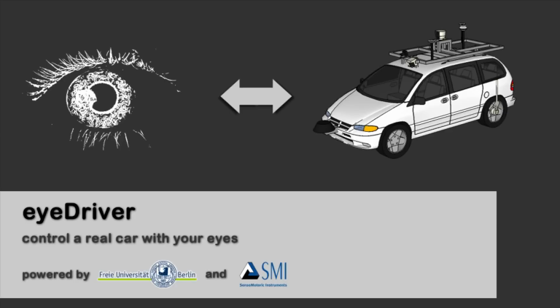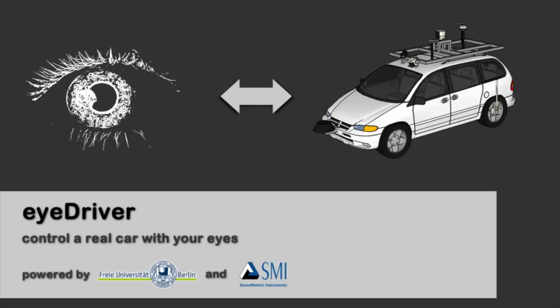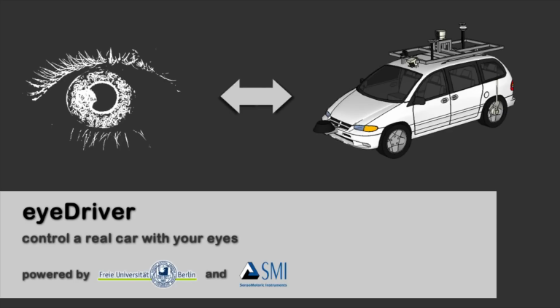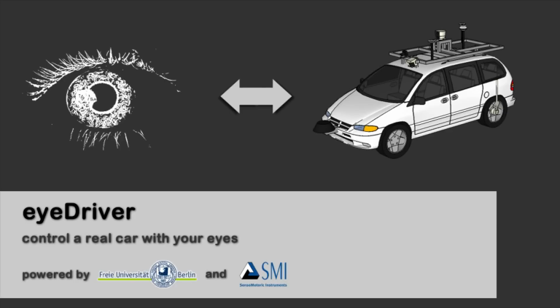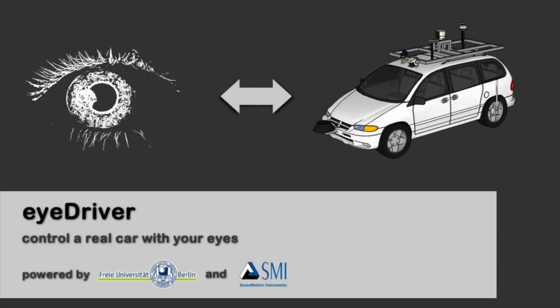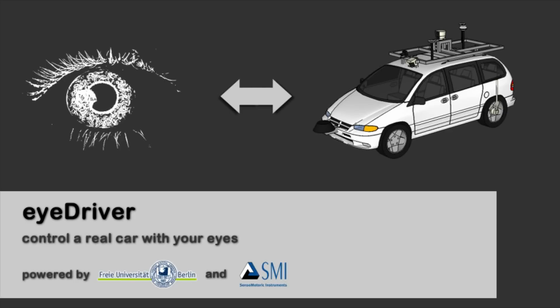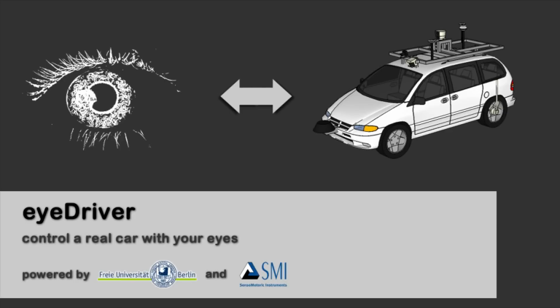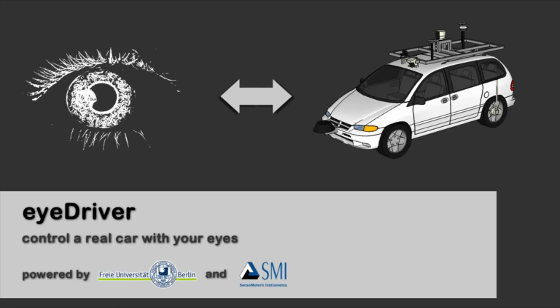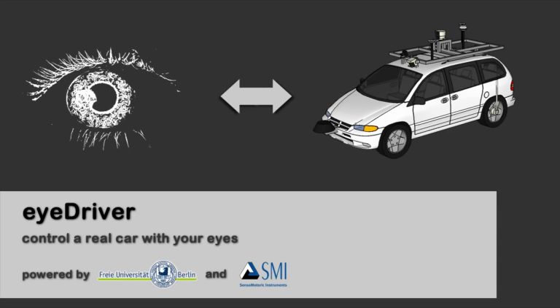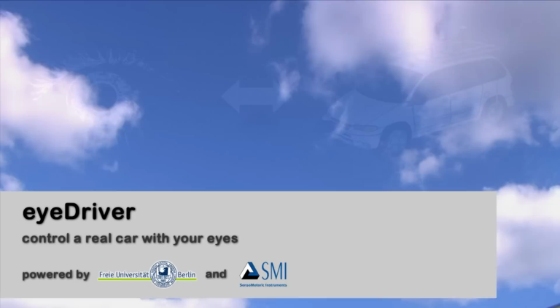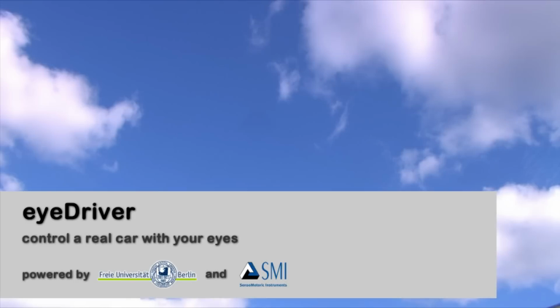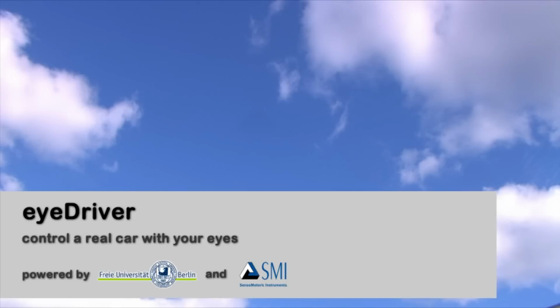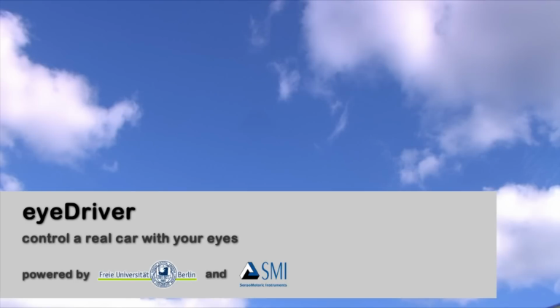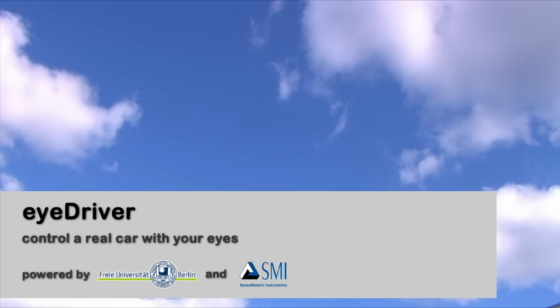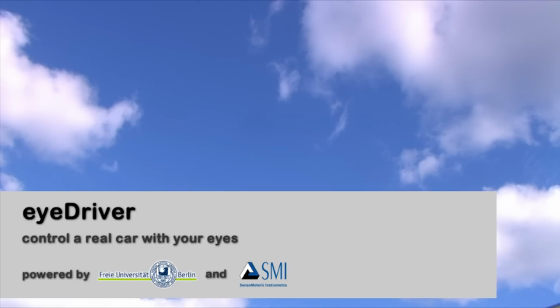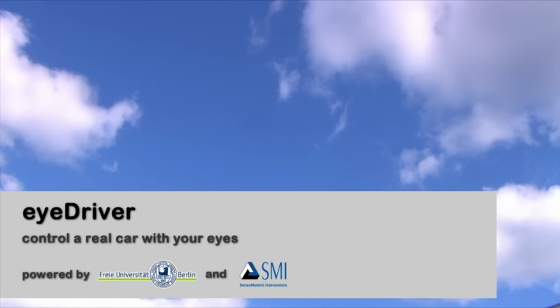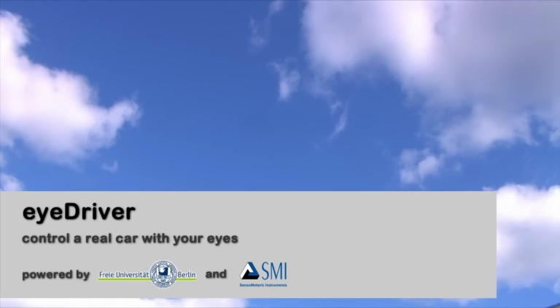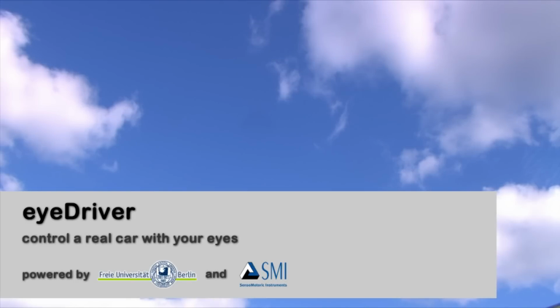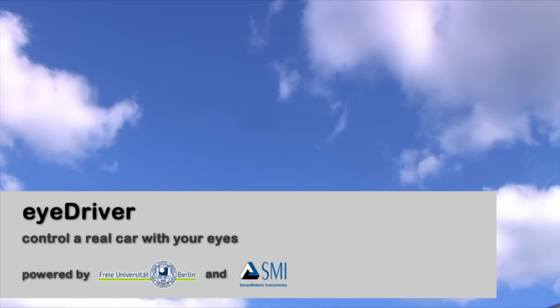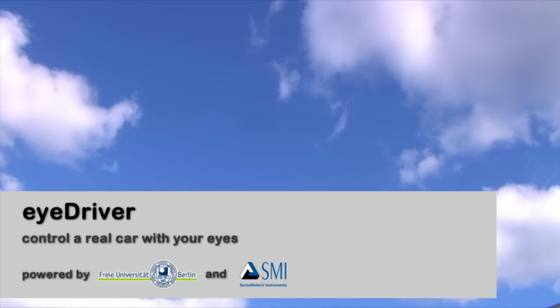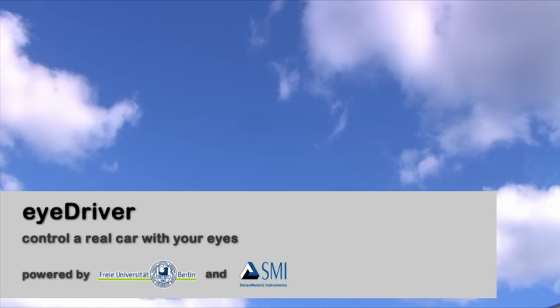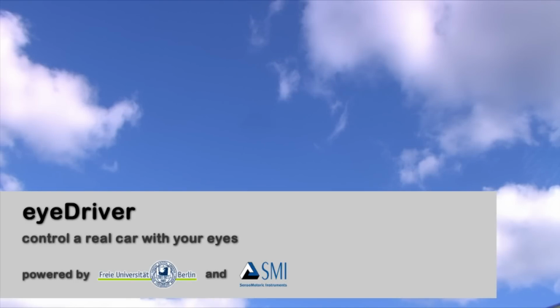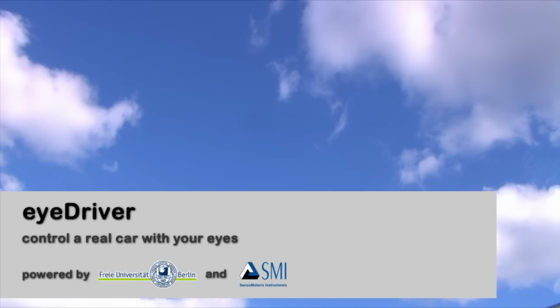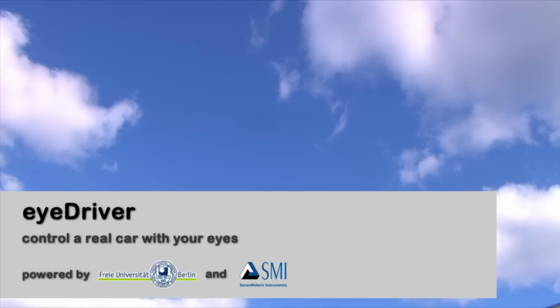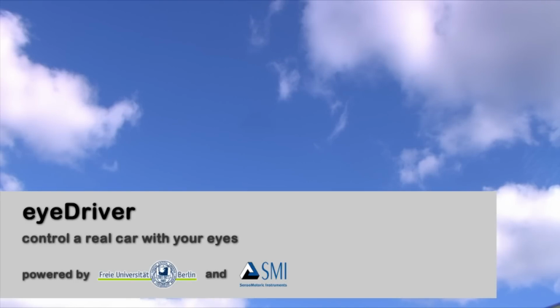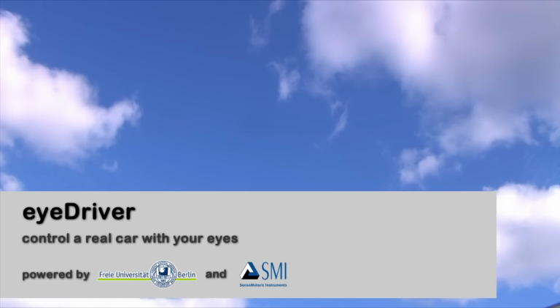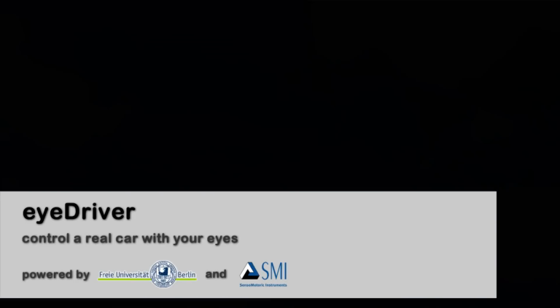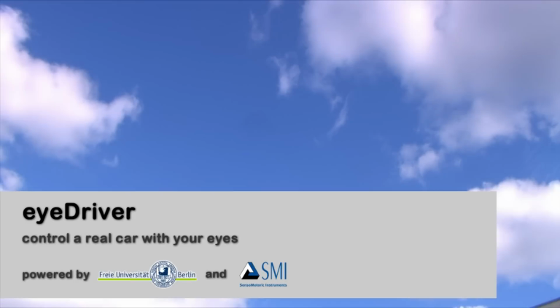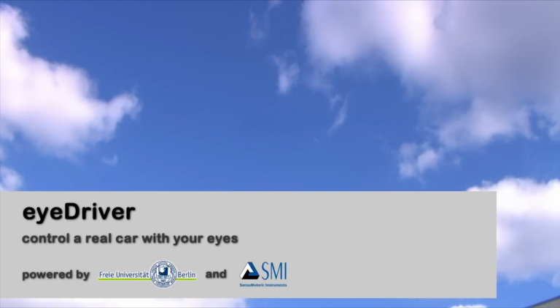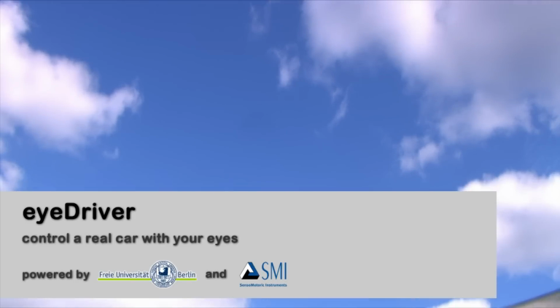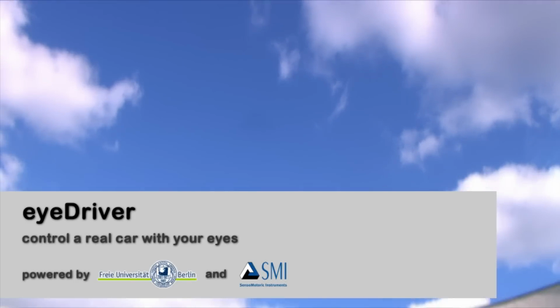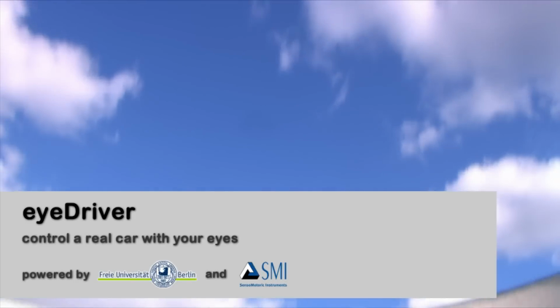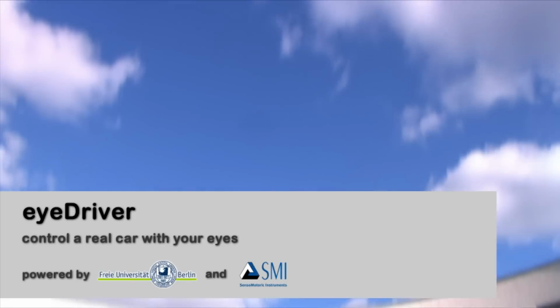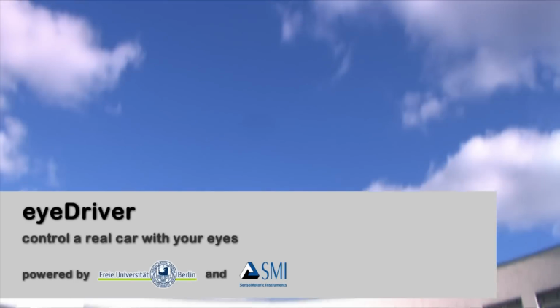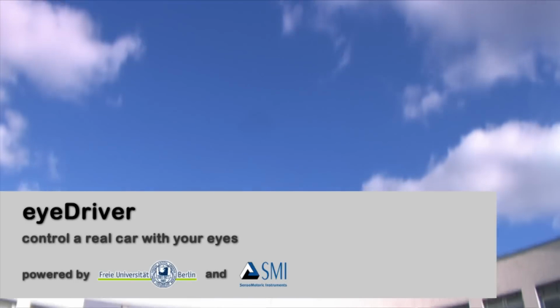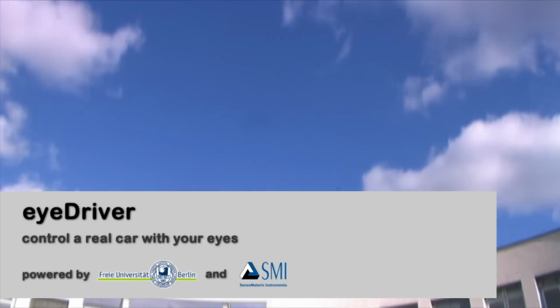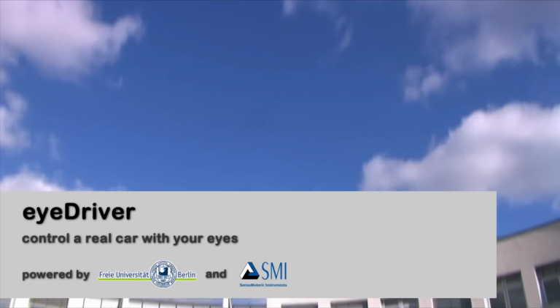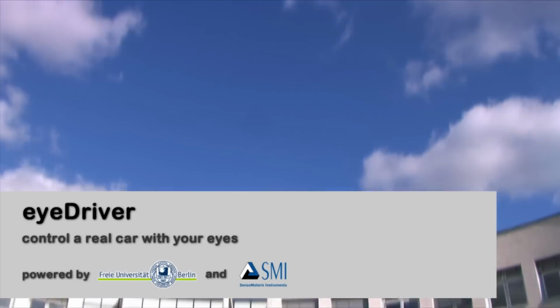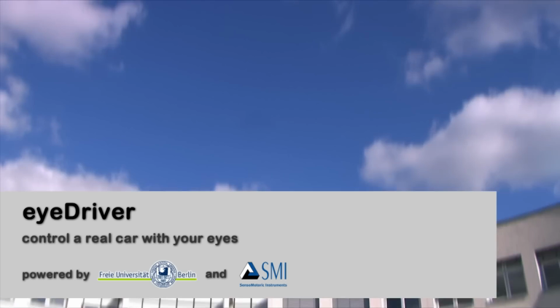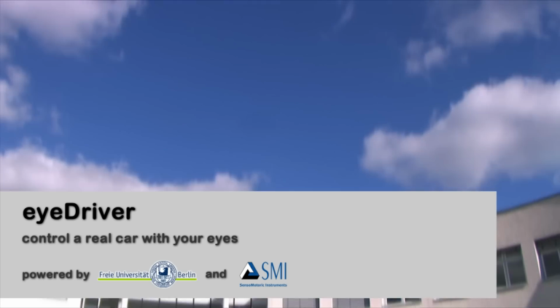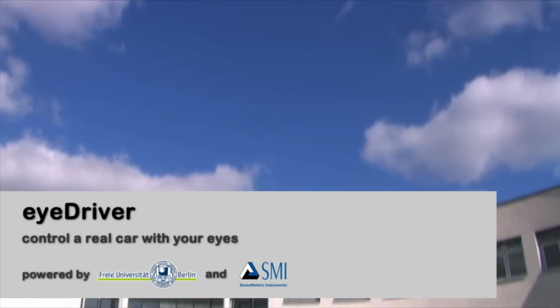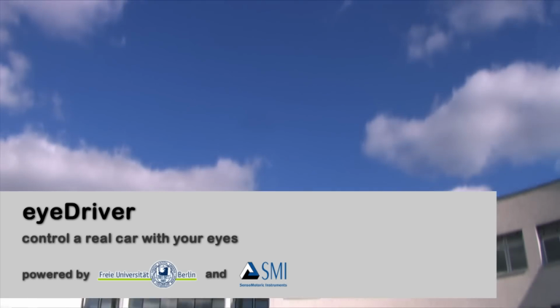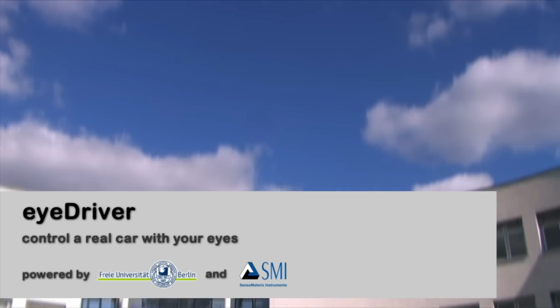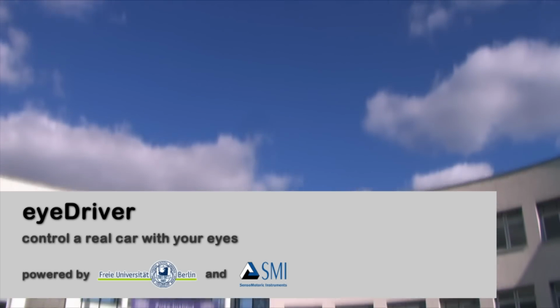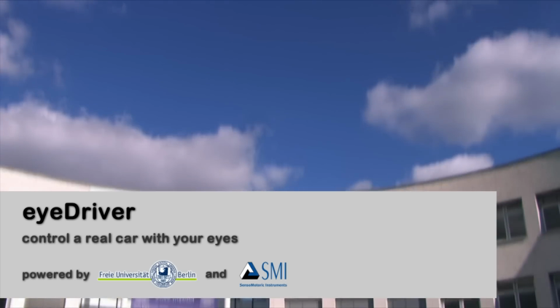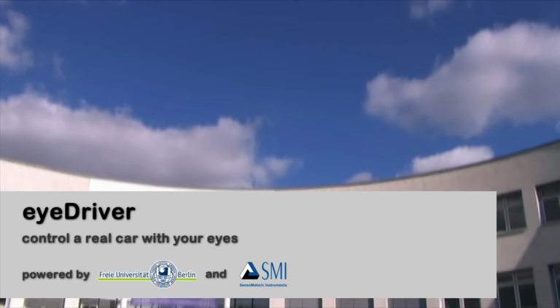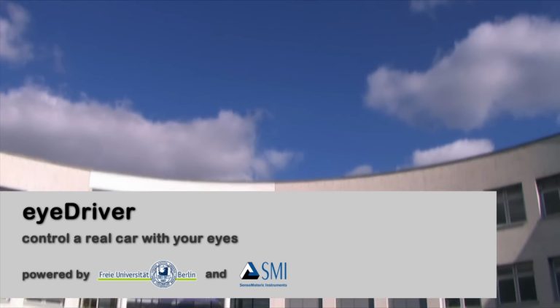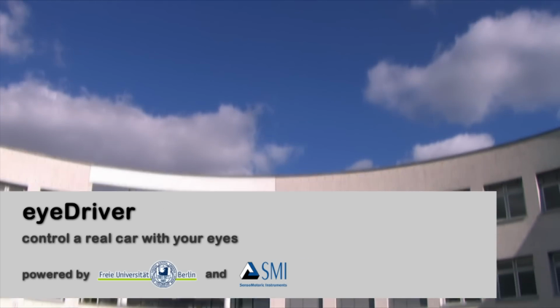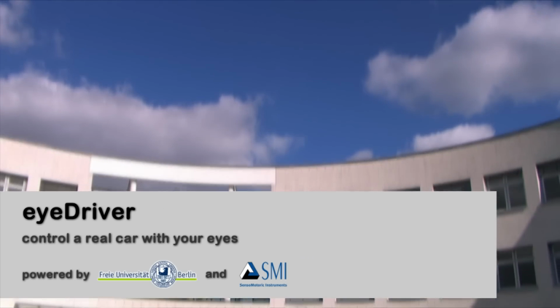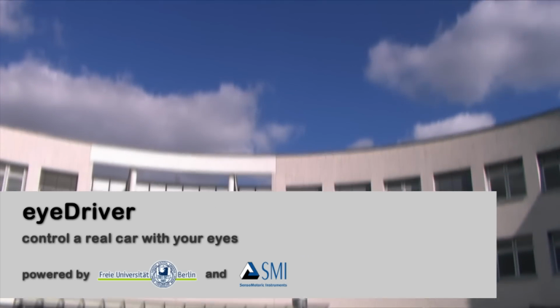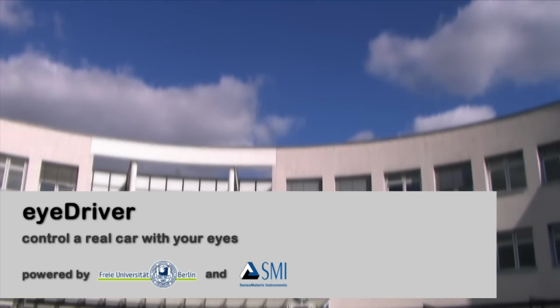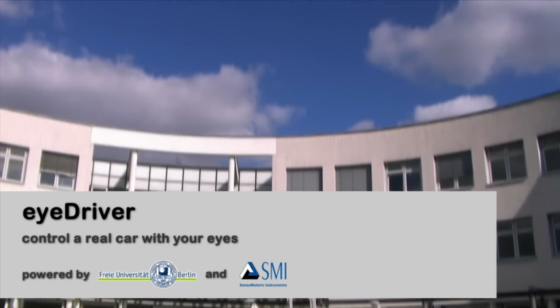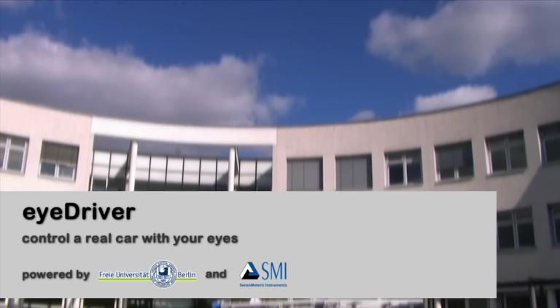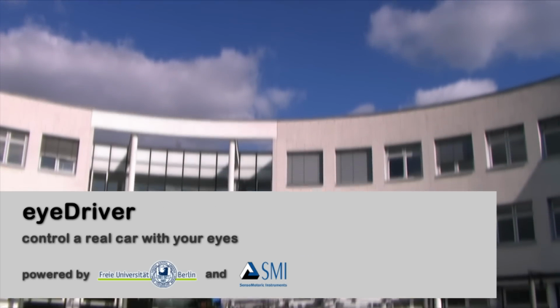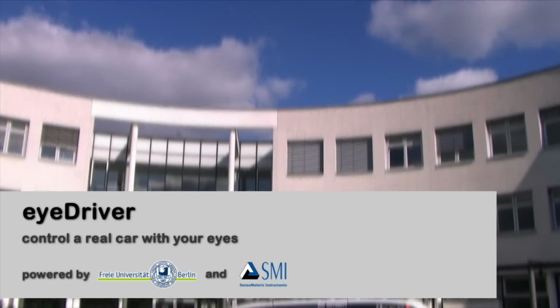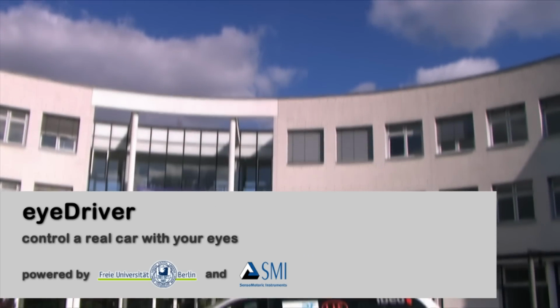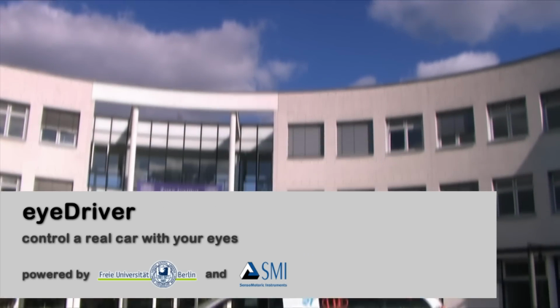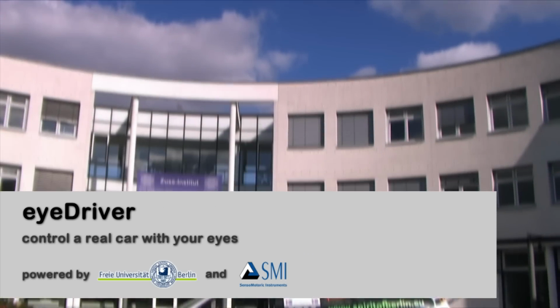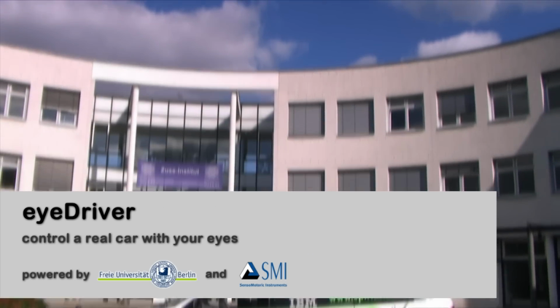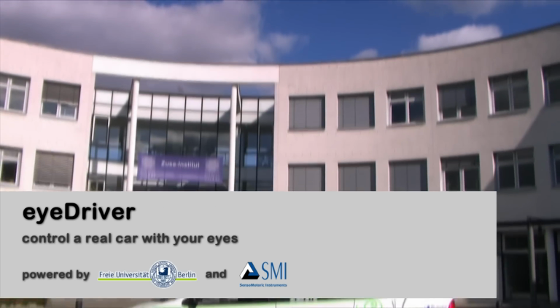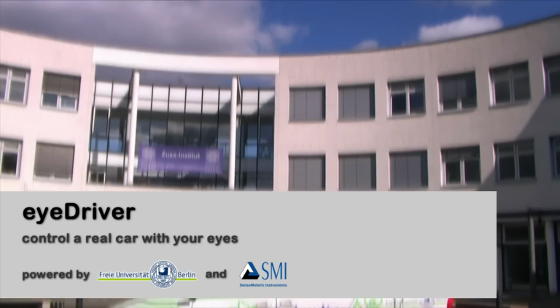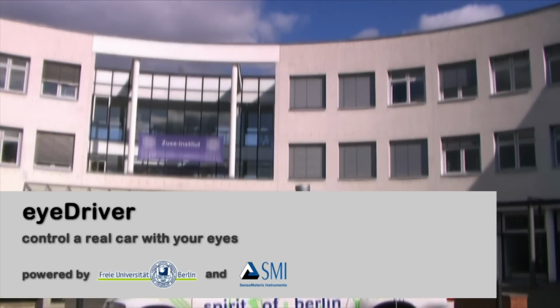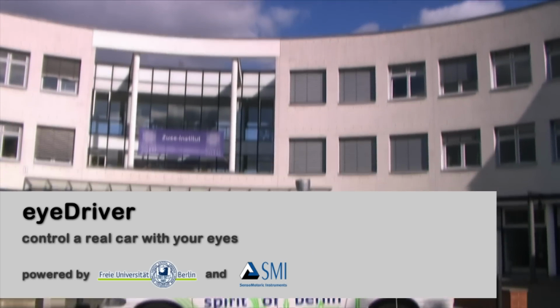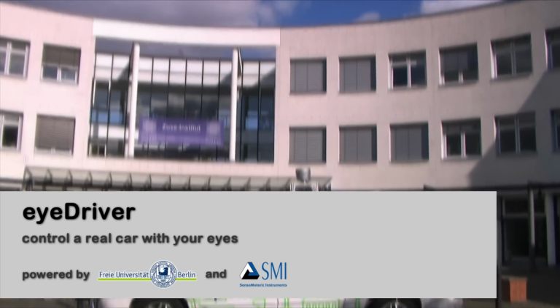Hi! In this video, we're going to show you how to drive a real car with your eyes only, using SMI's eye tracking device.